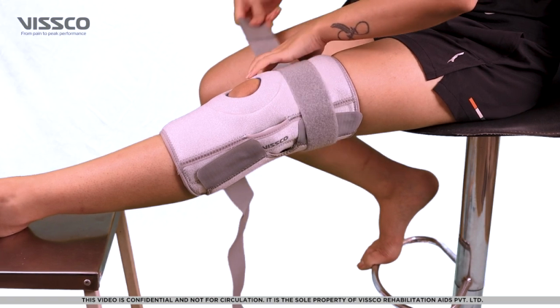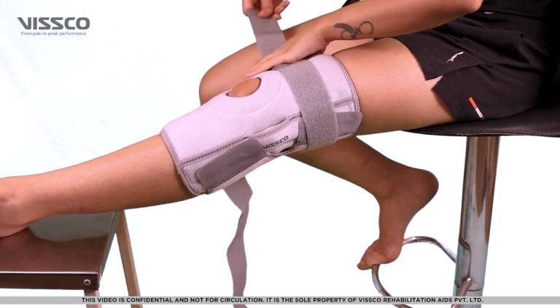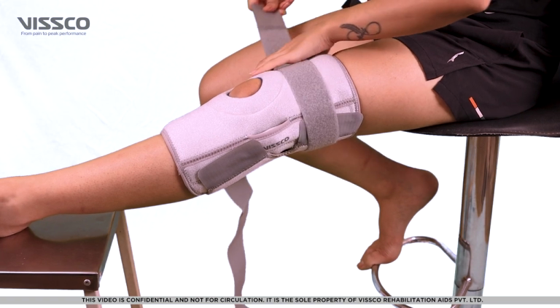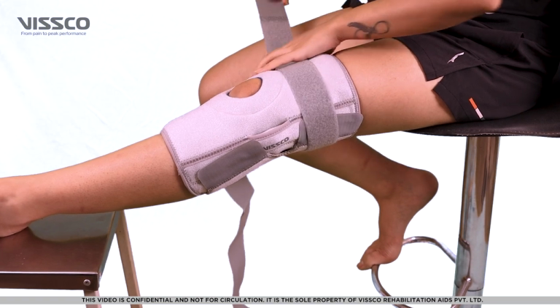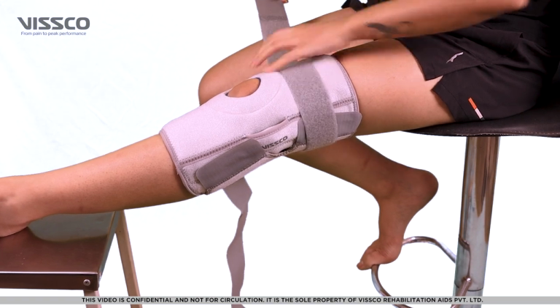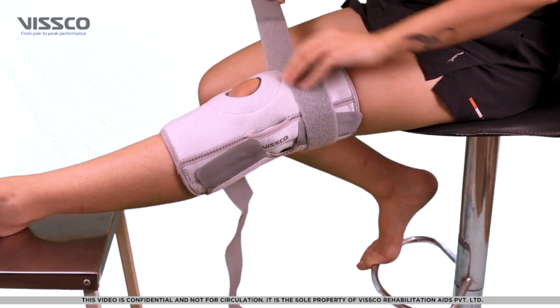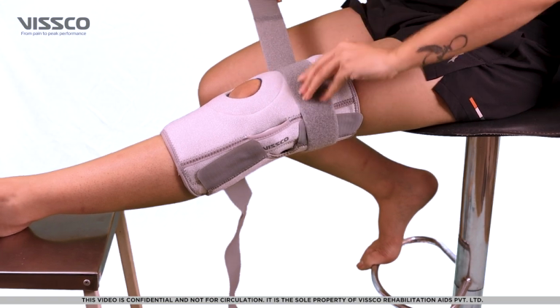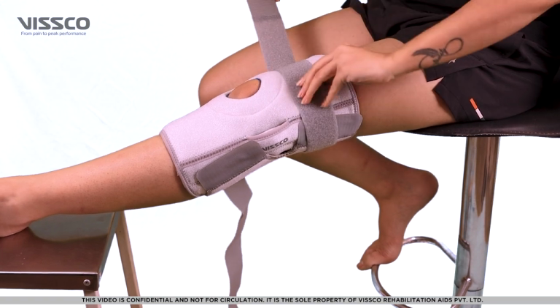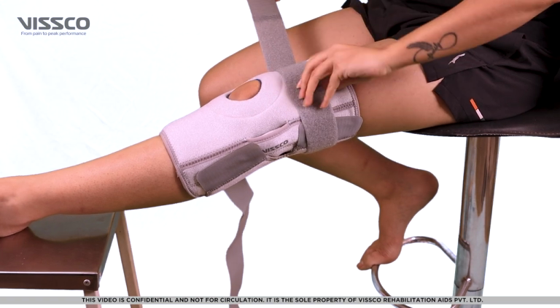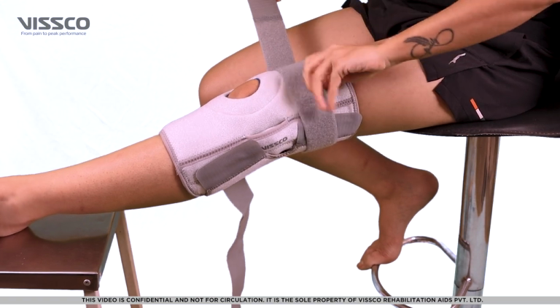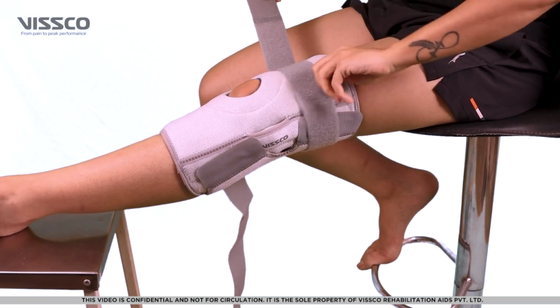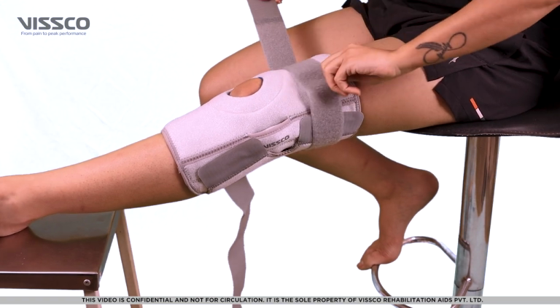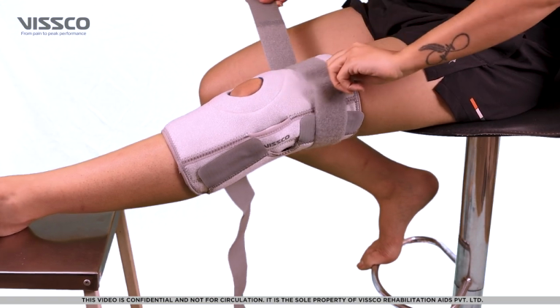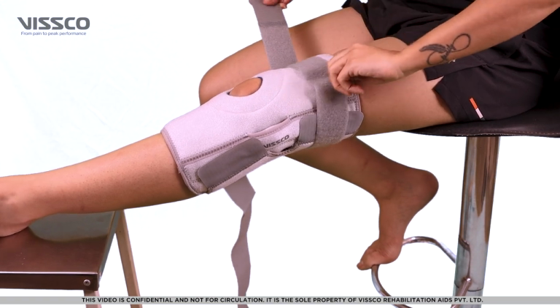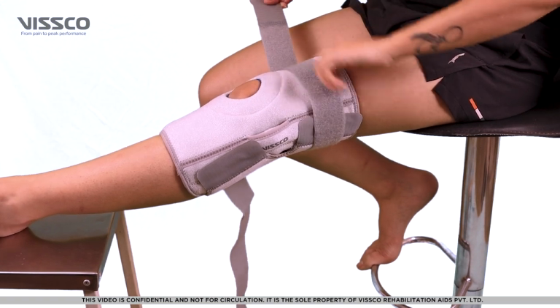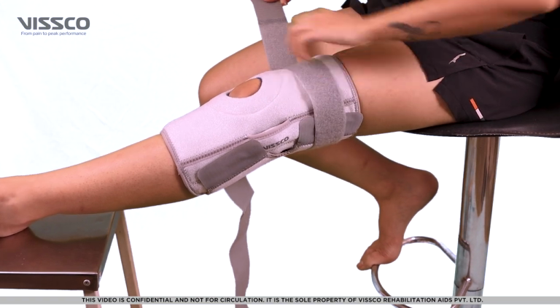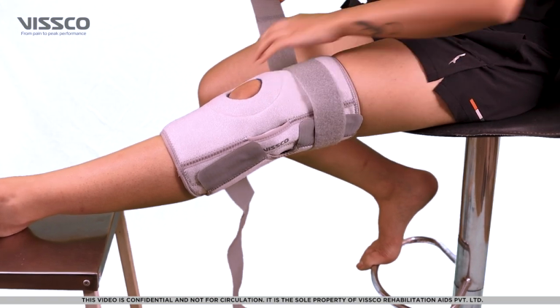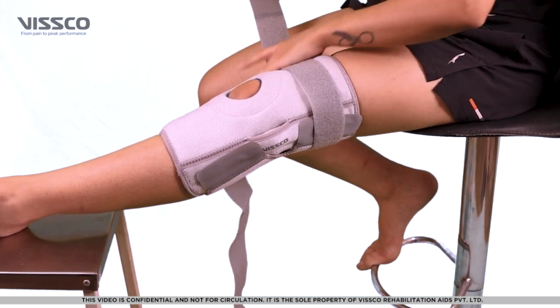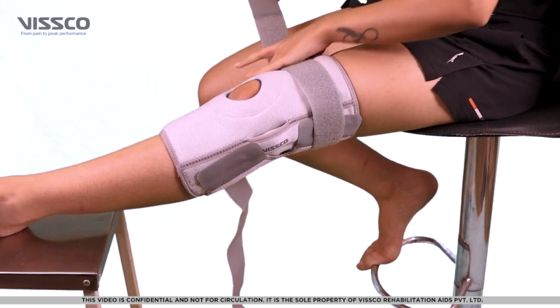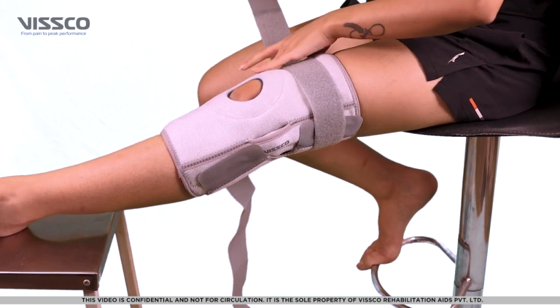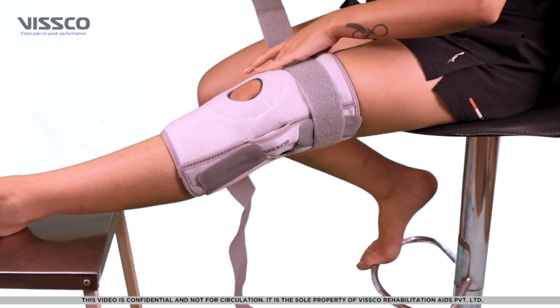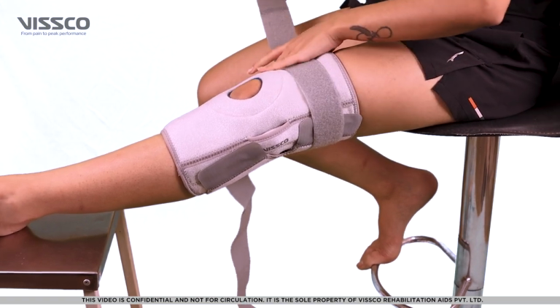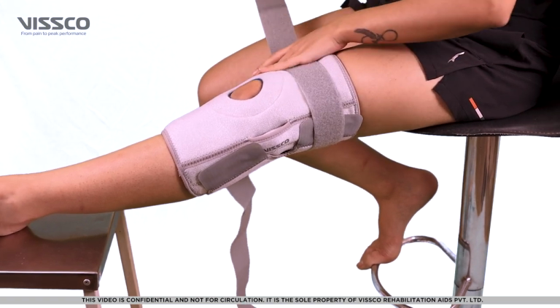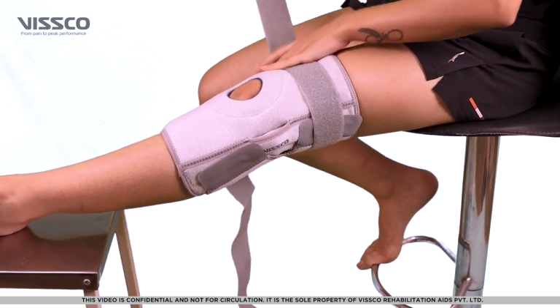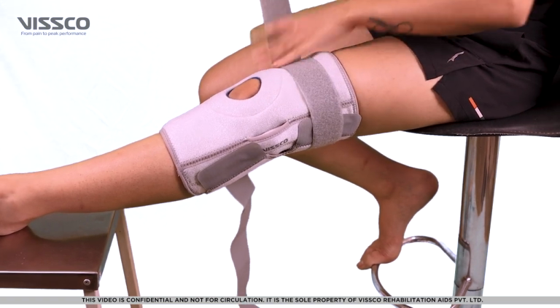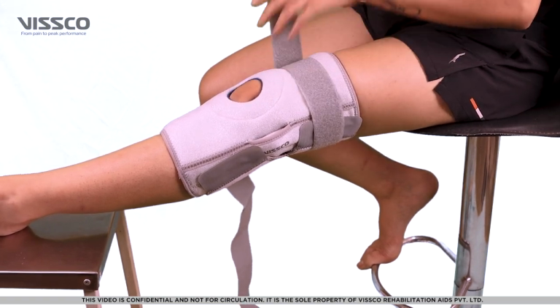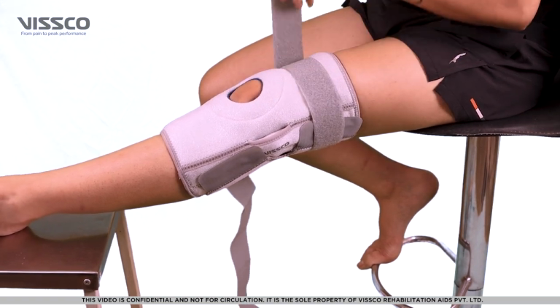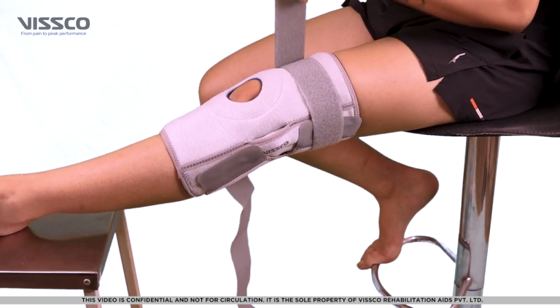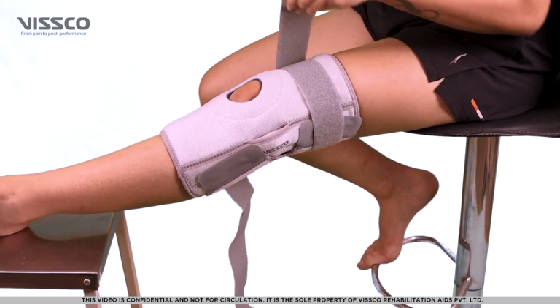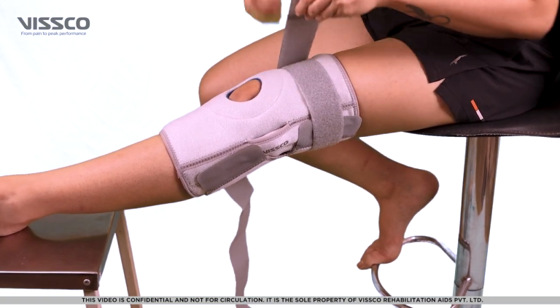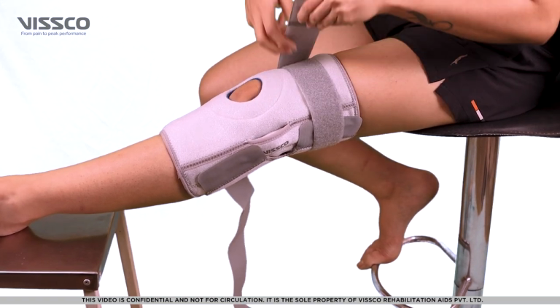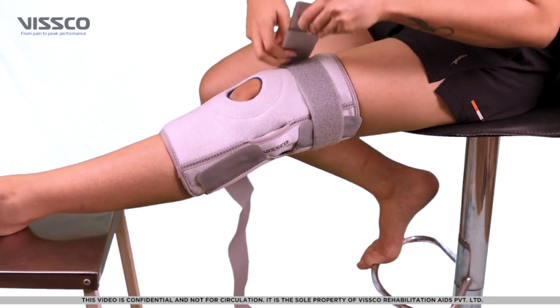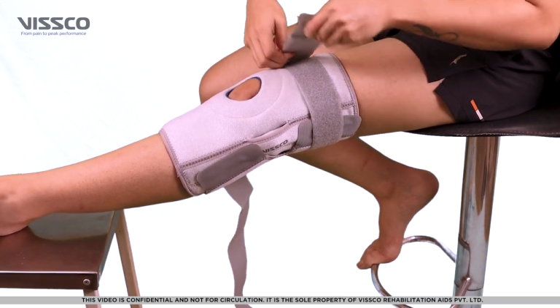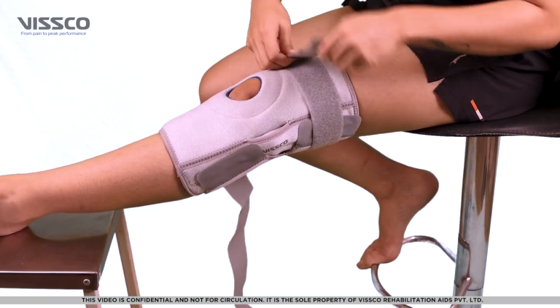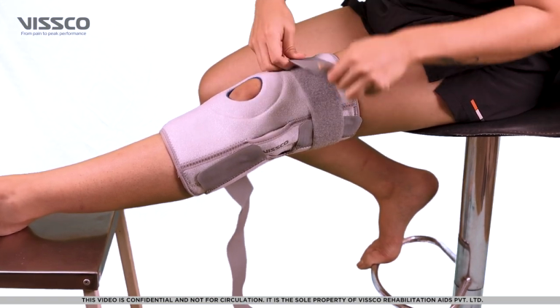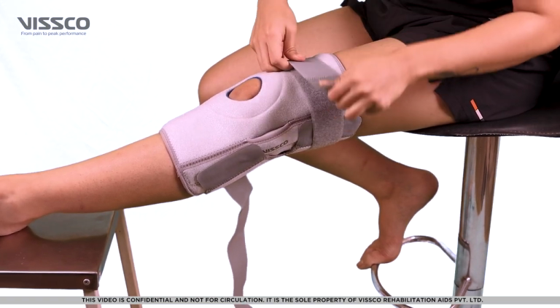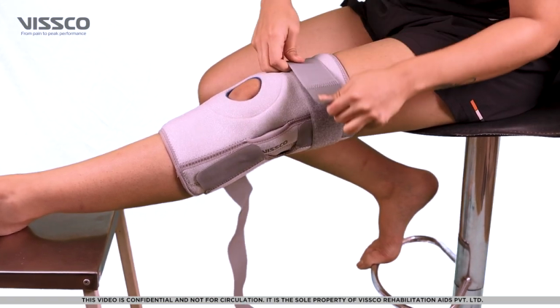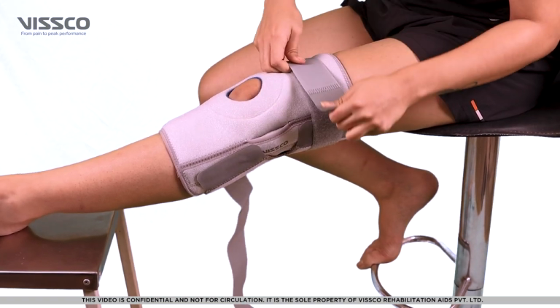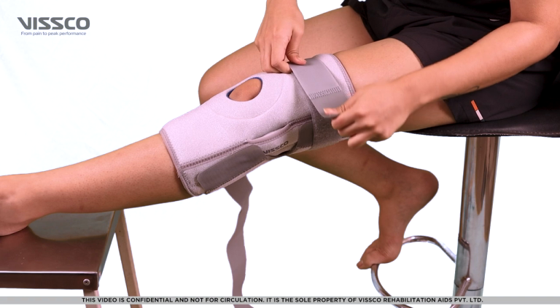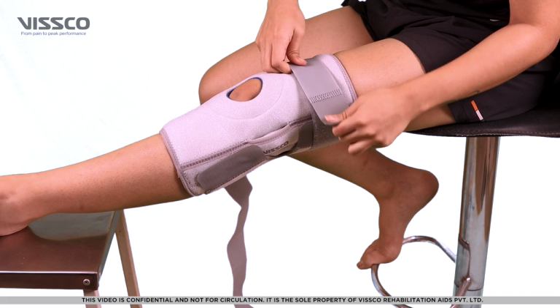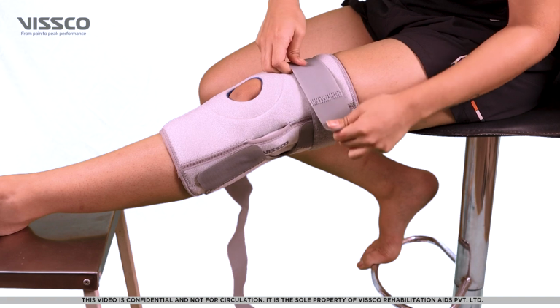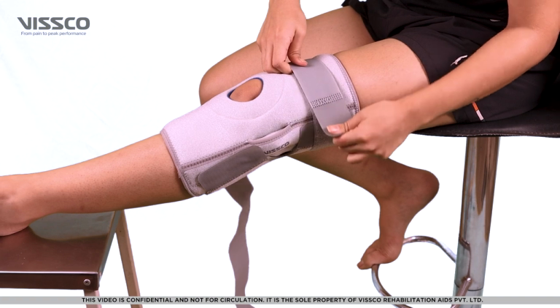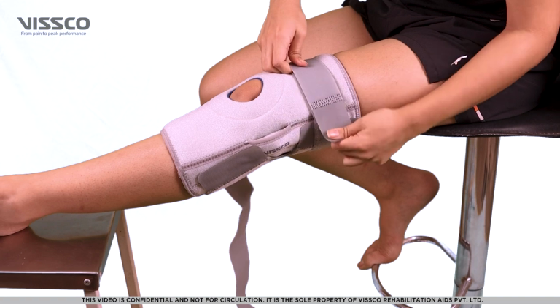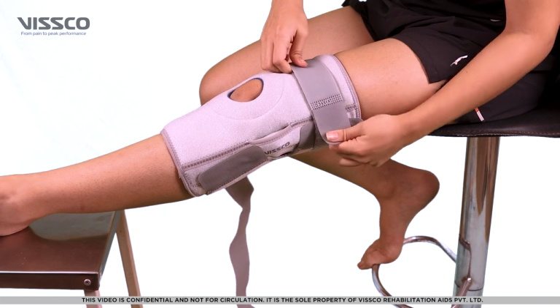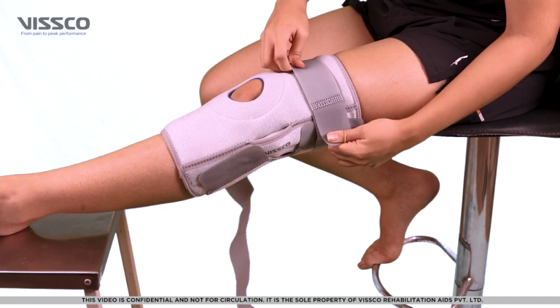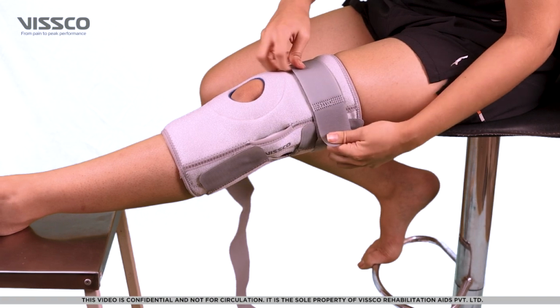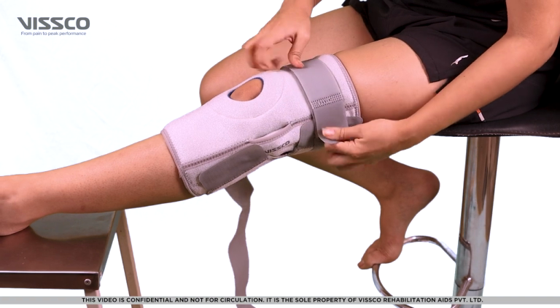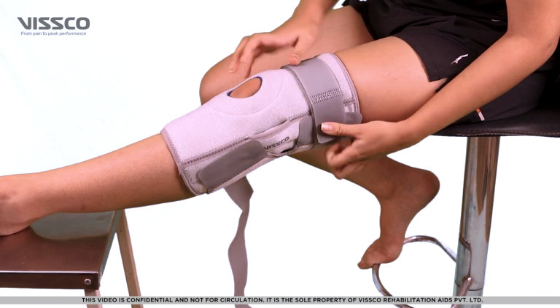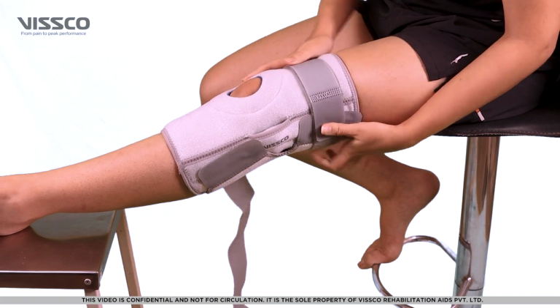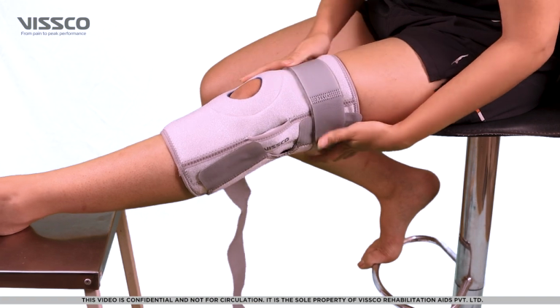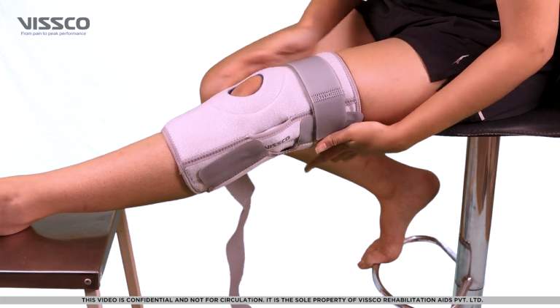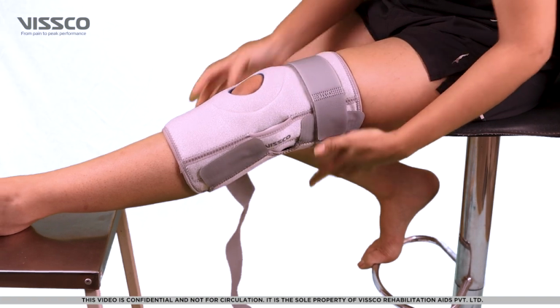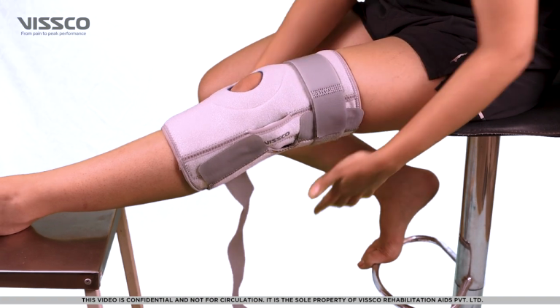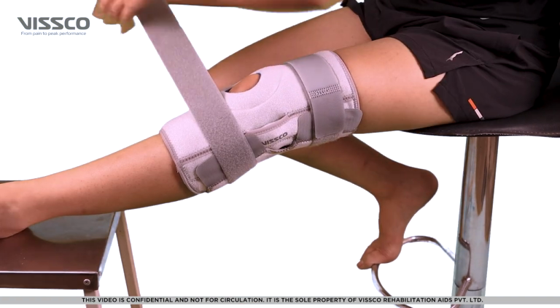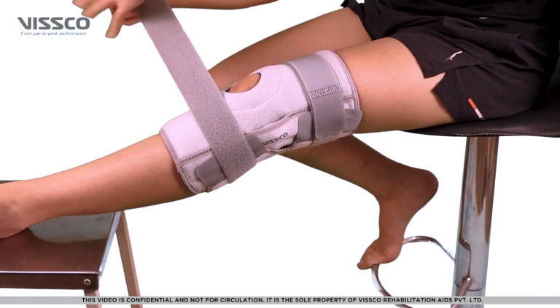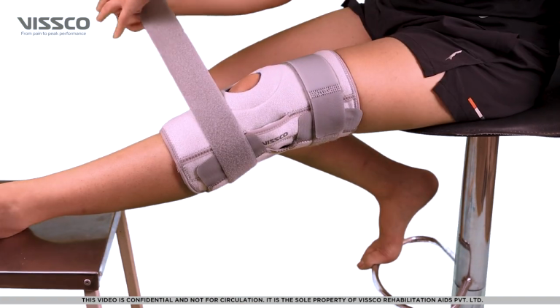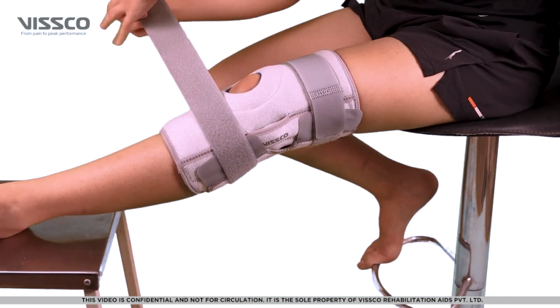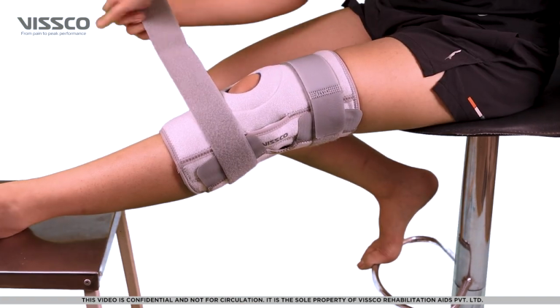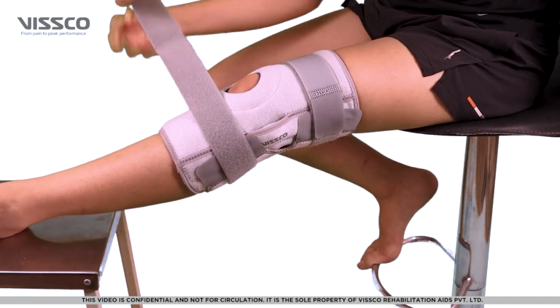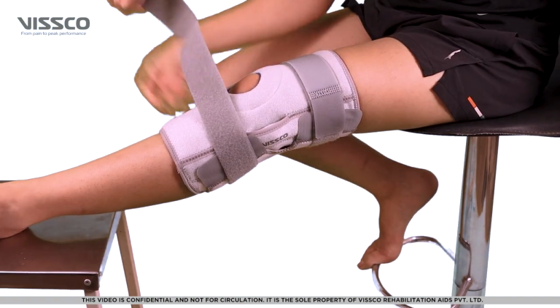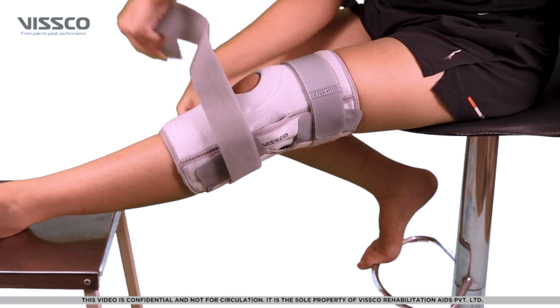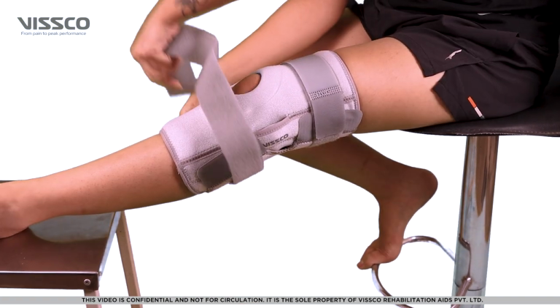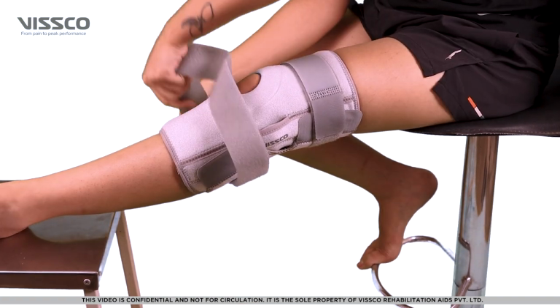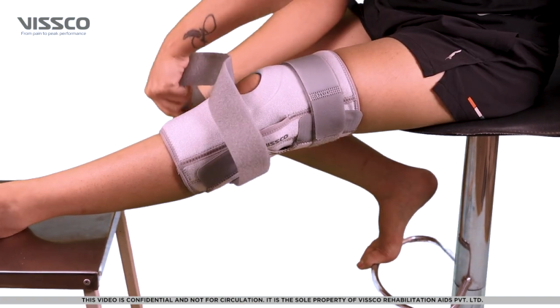Lastly, place the horizontal straps through the buckles and lock for additional reinforcement.